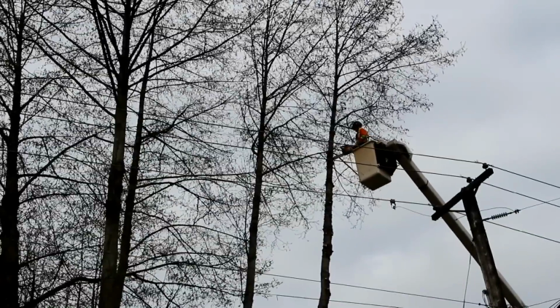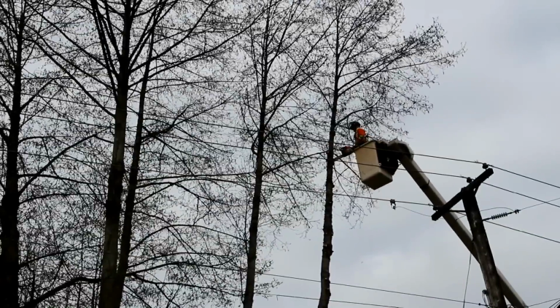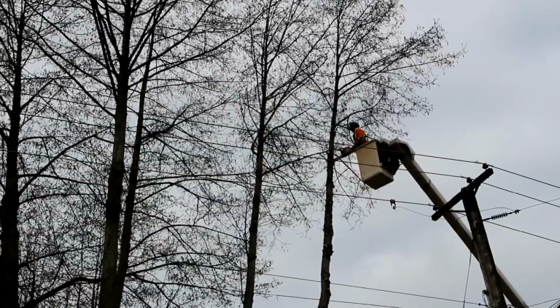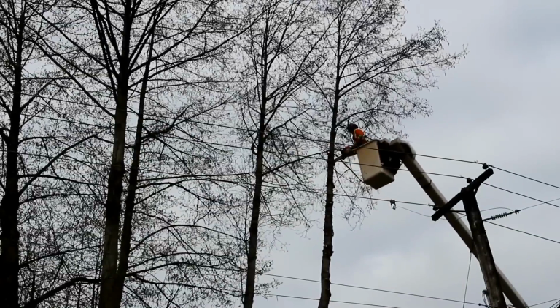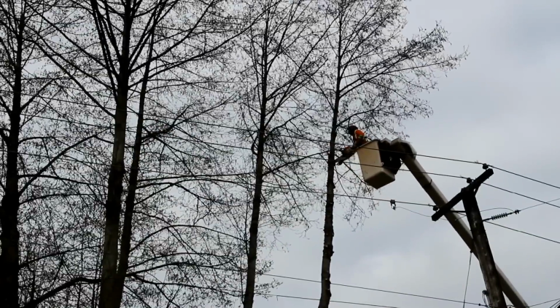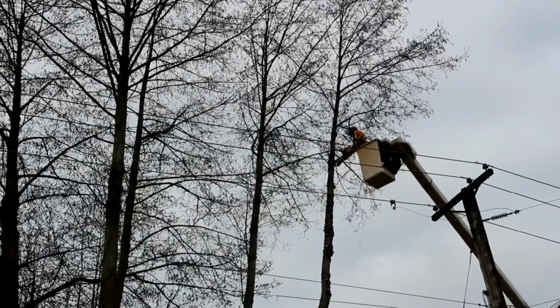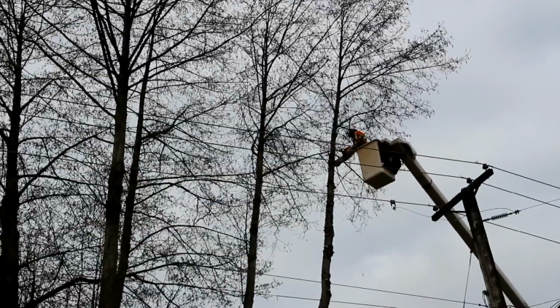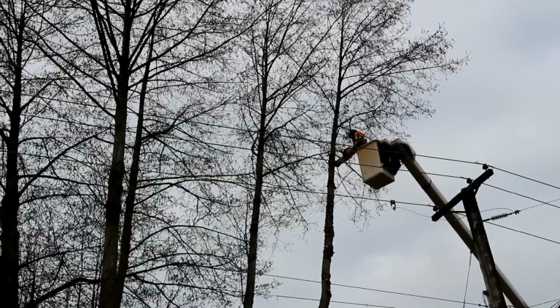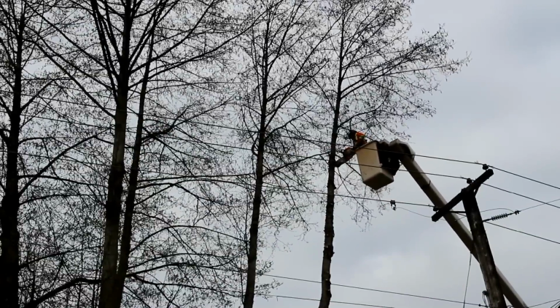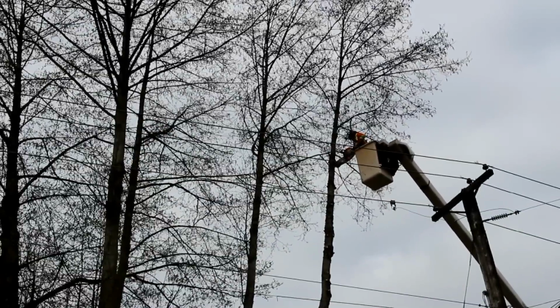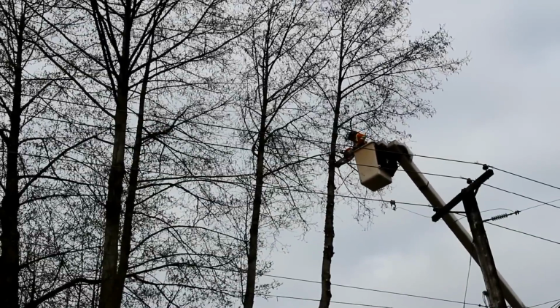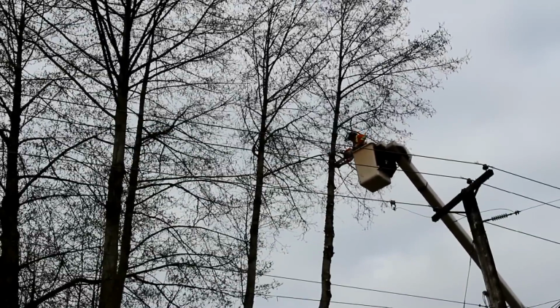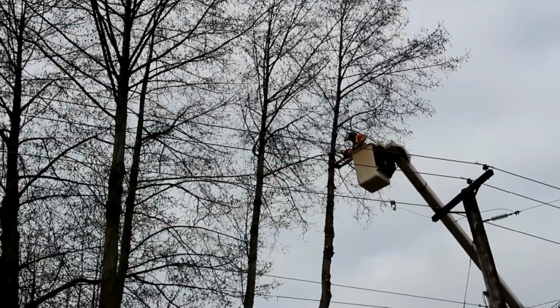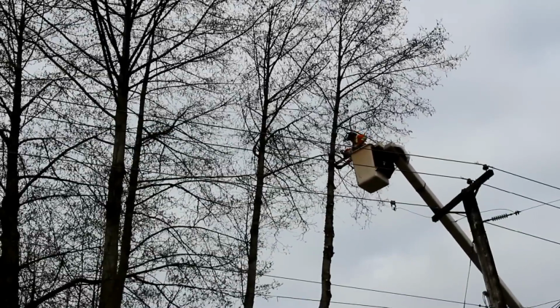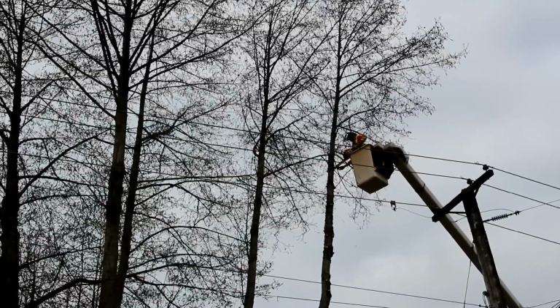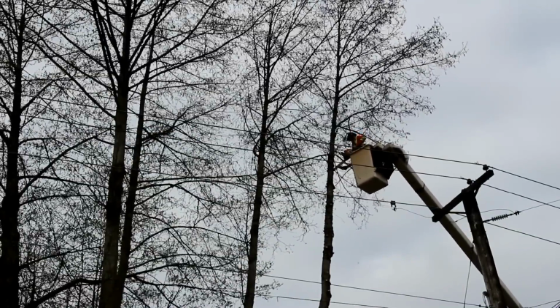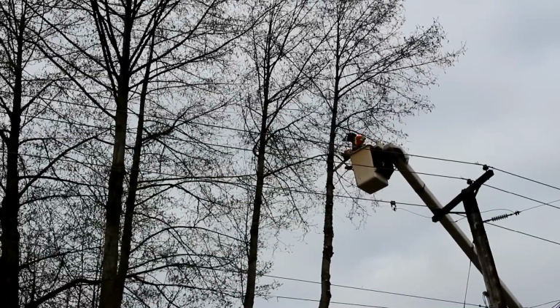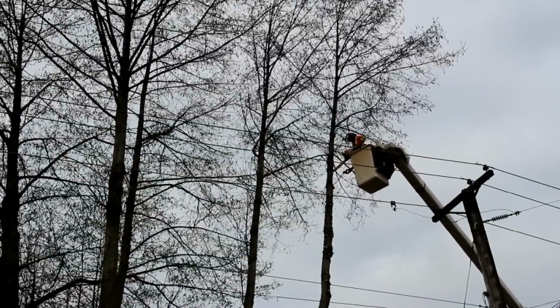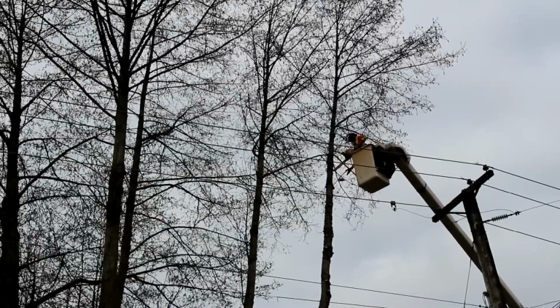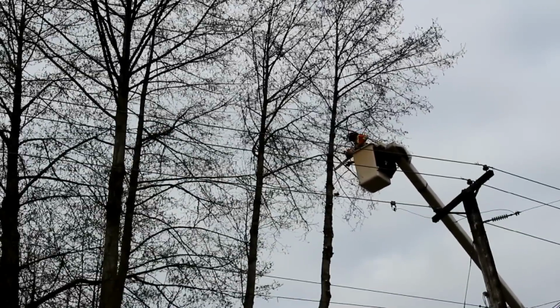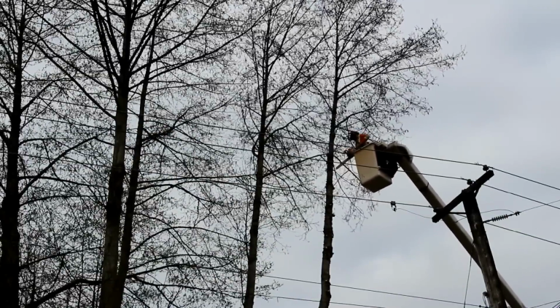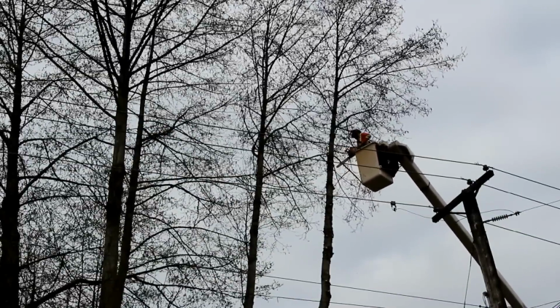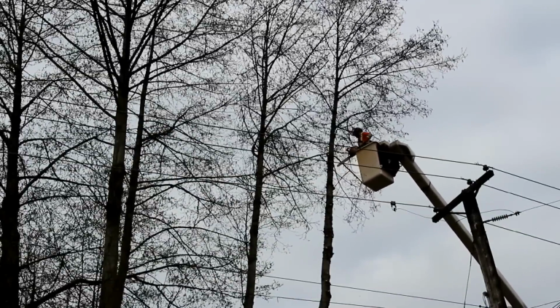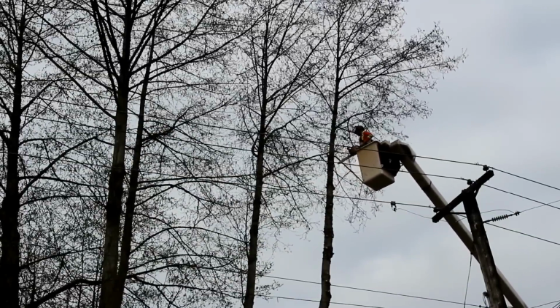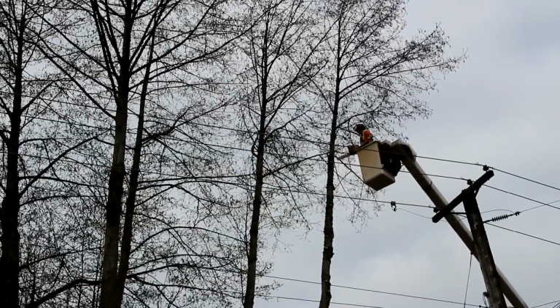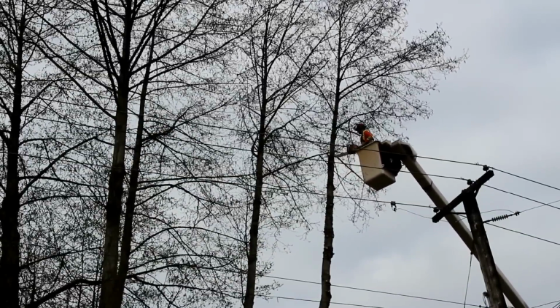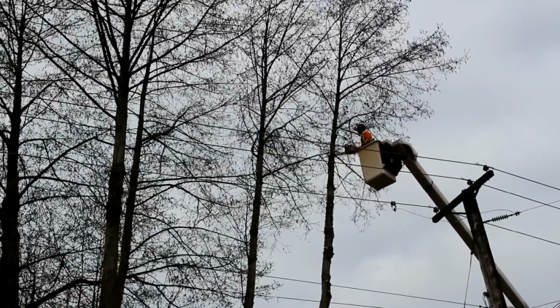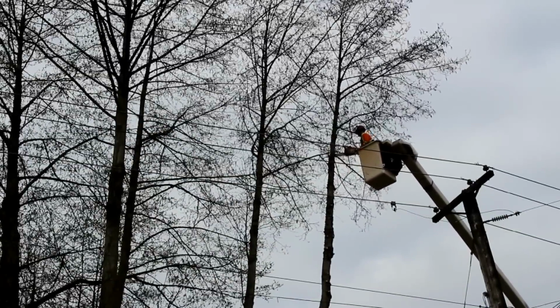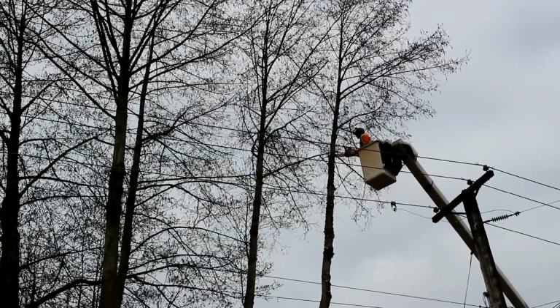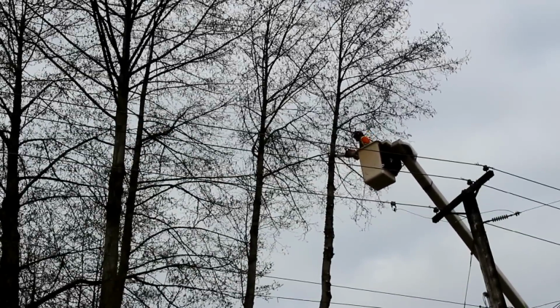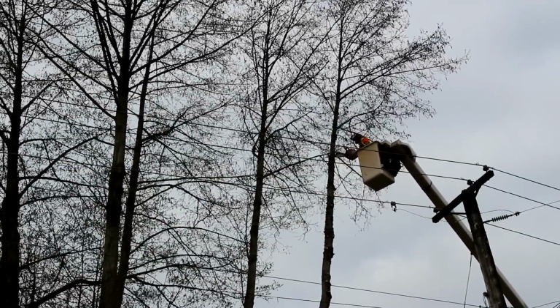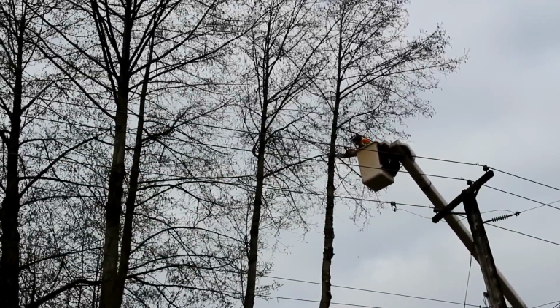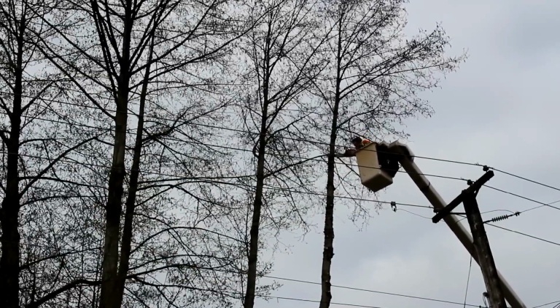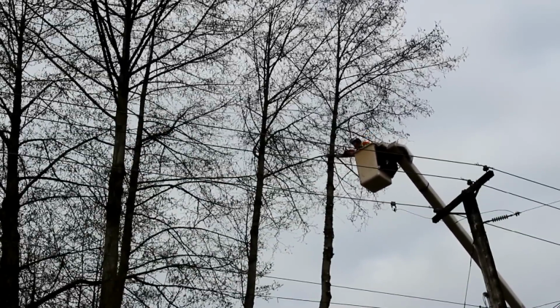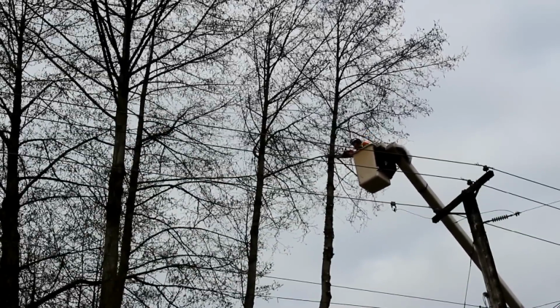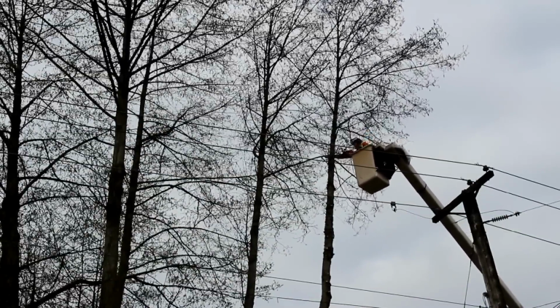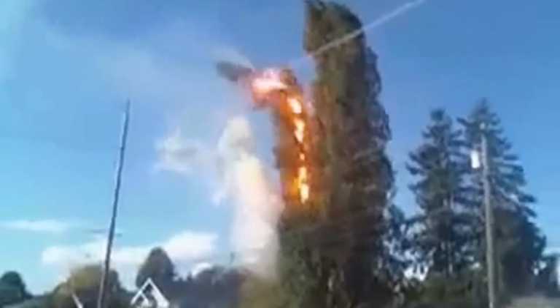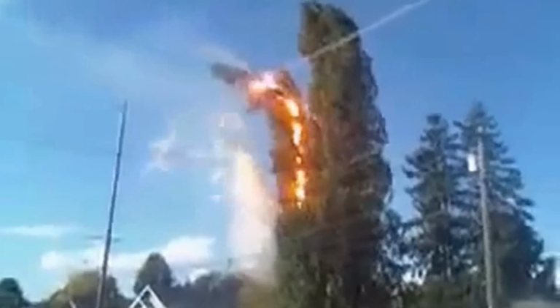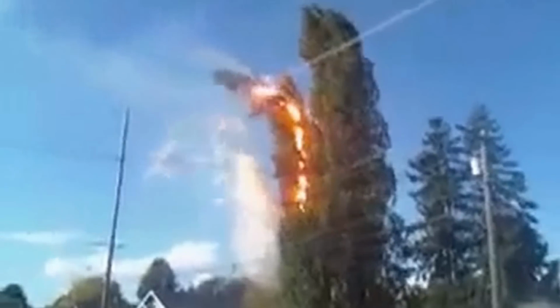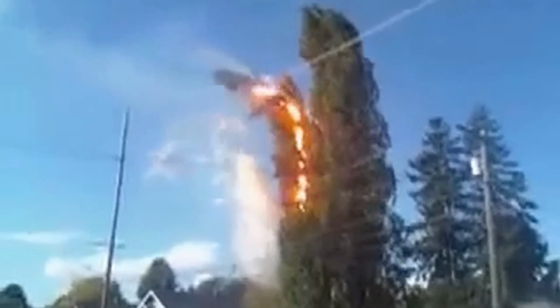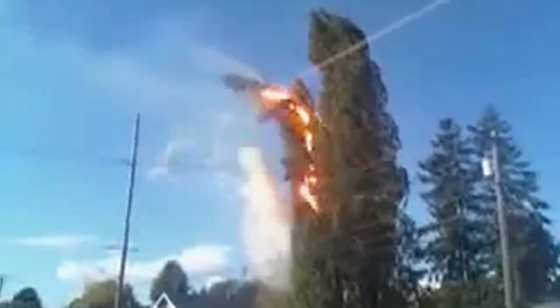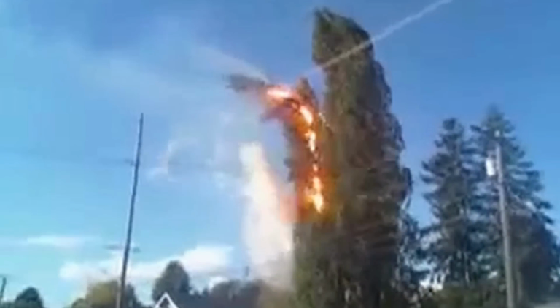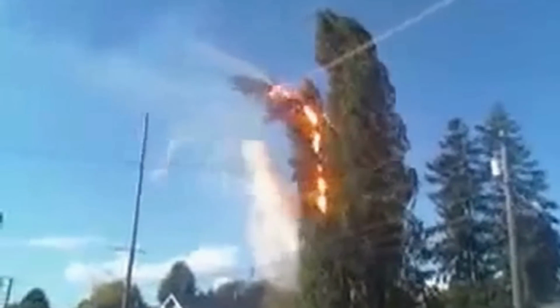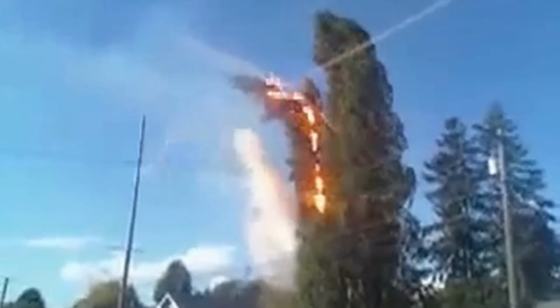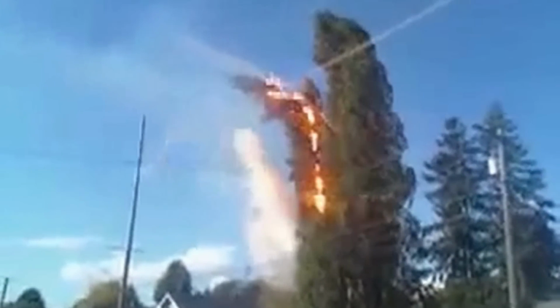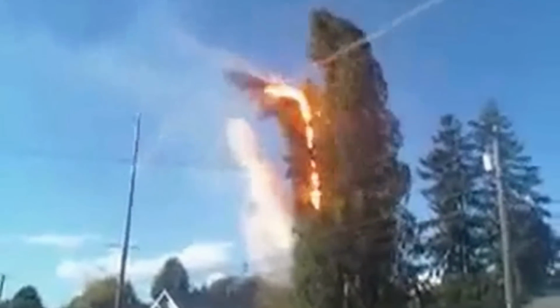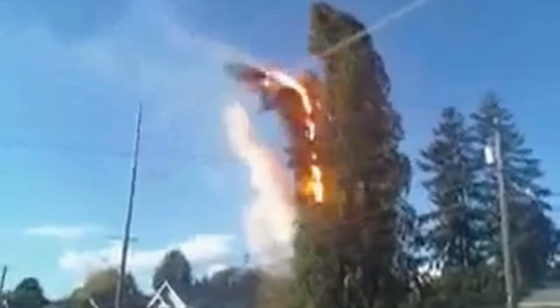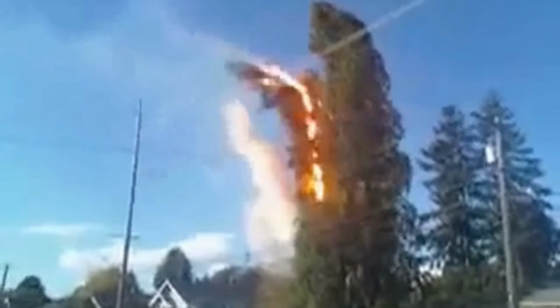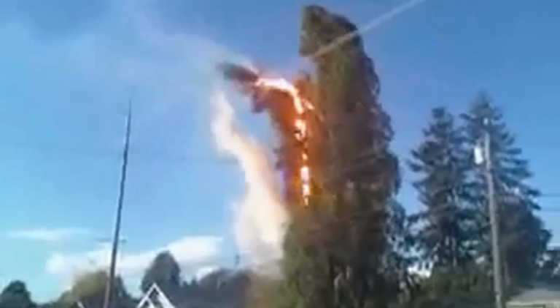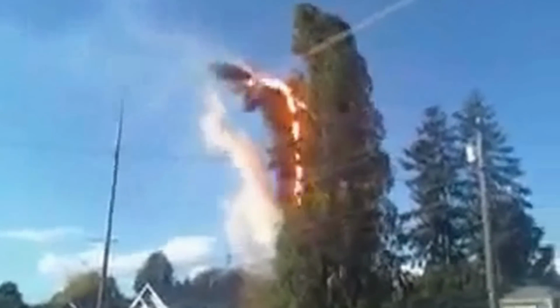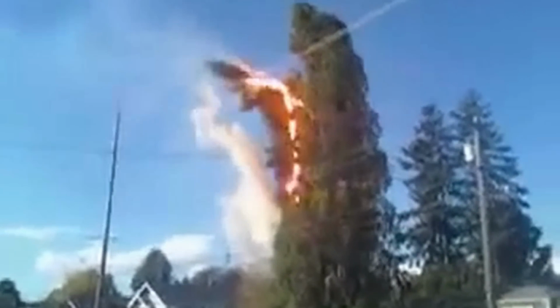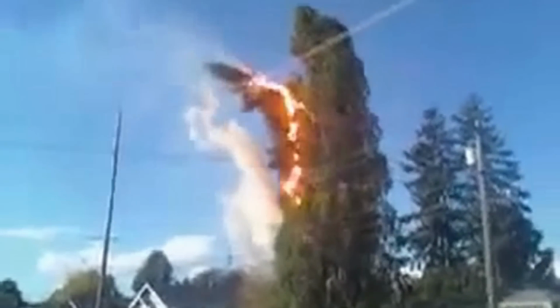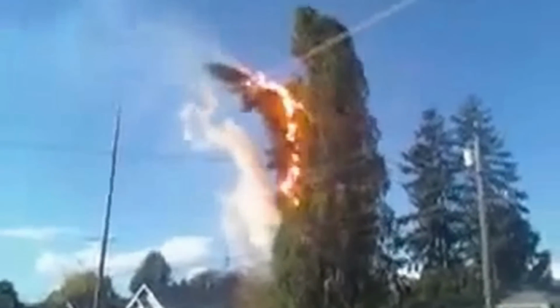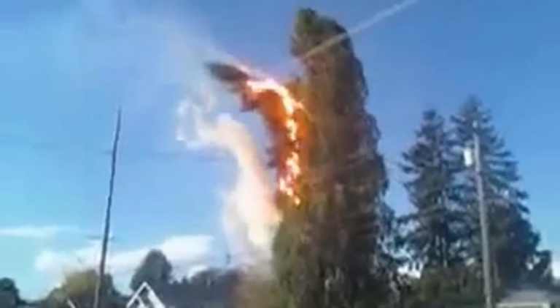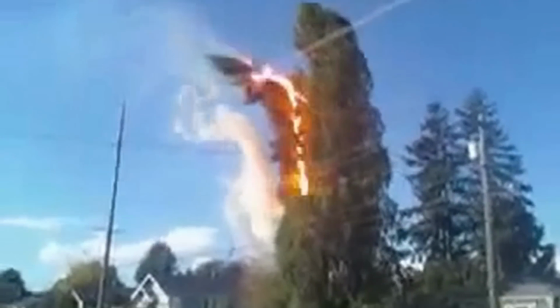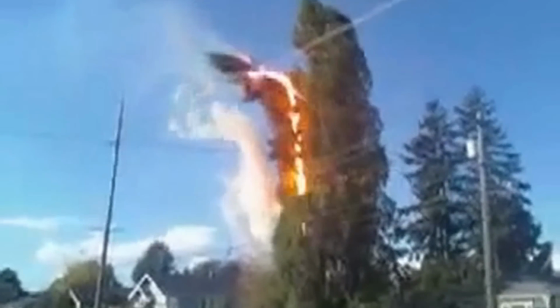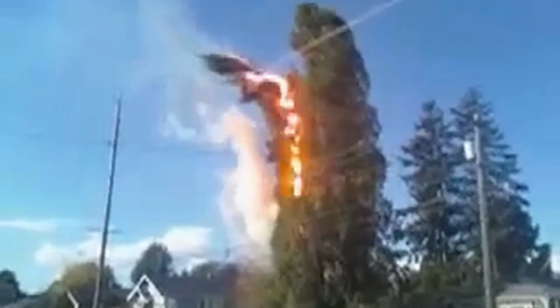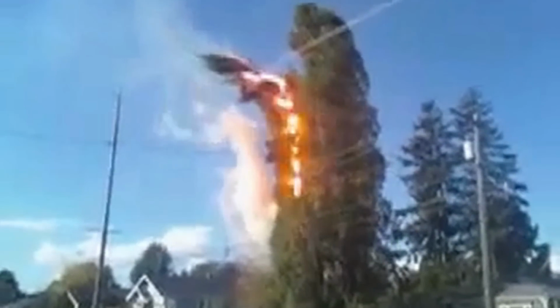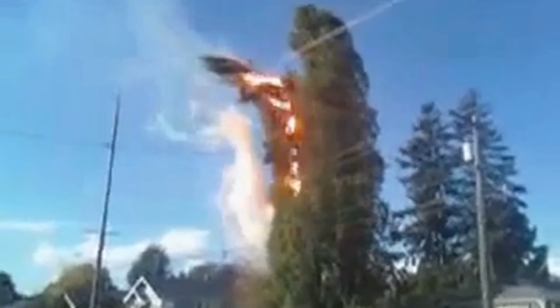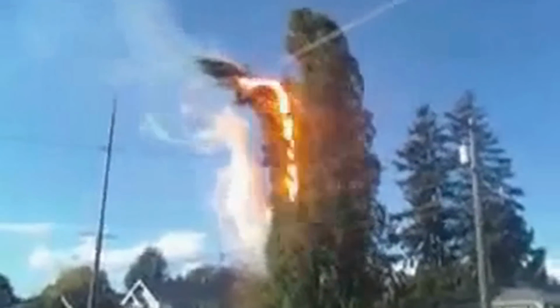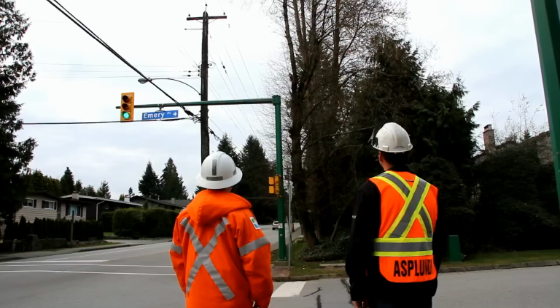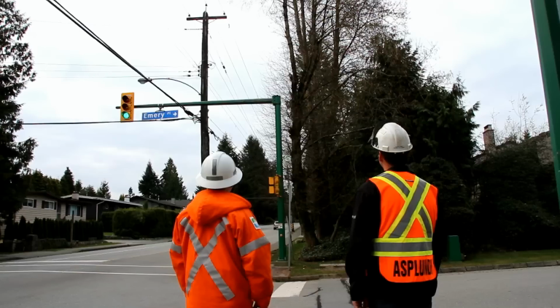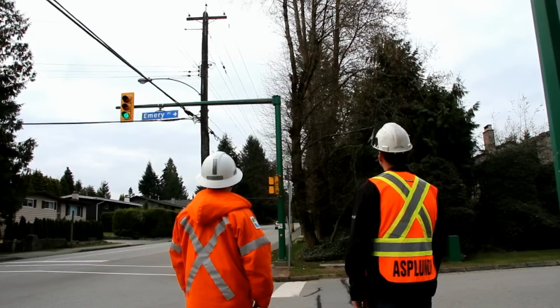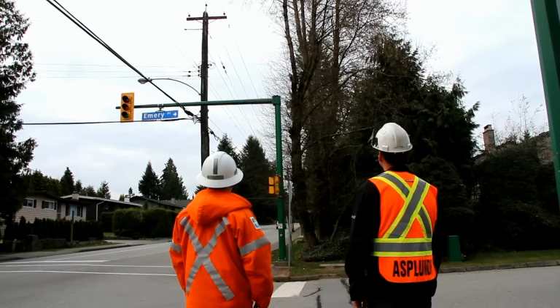Tree contact or trees growing too close to power lines can also create severe public safety hazards such as fire or electrocution.